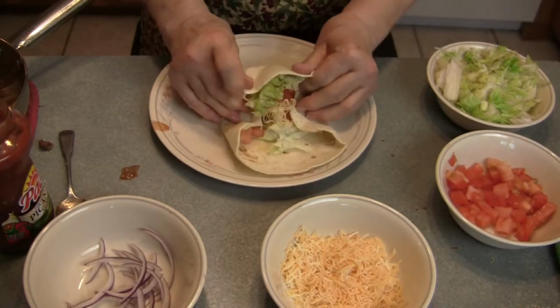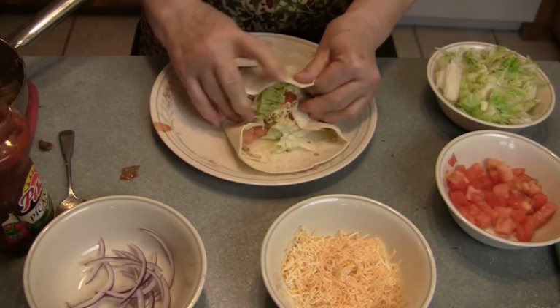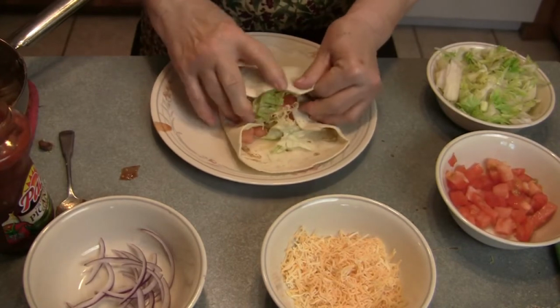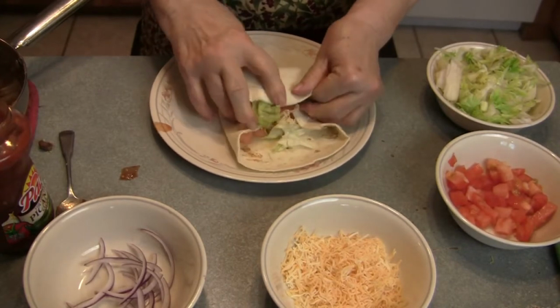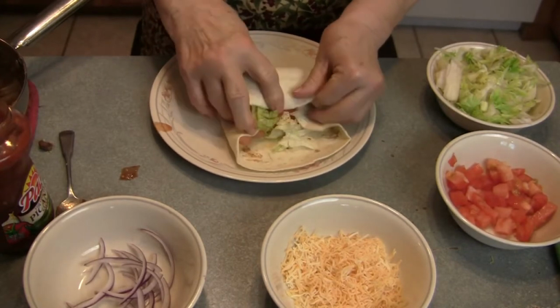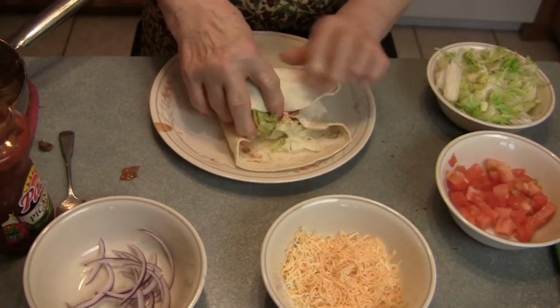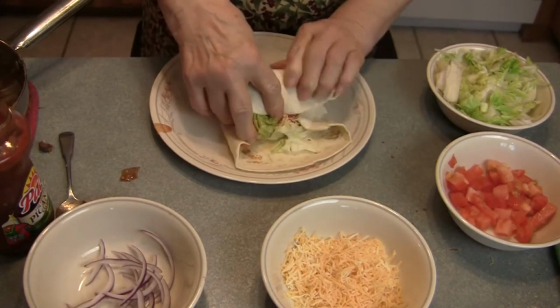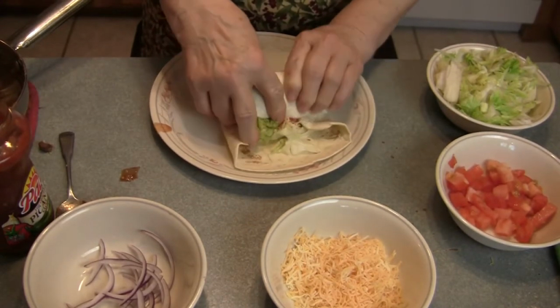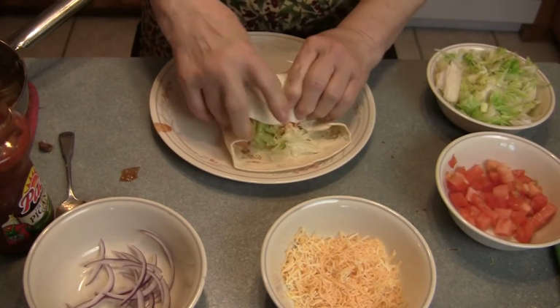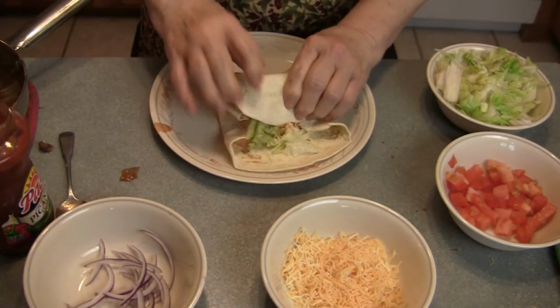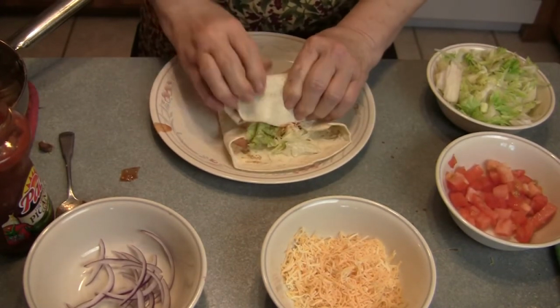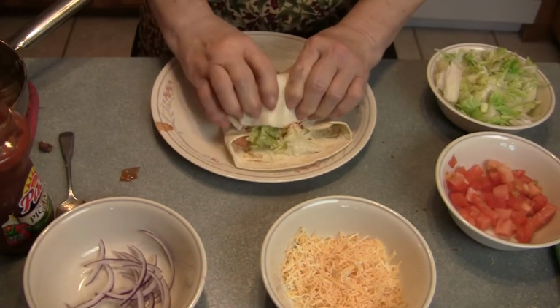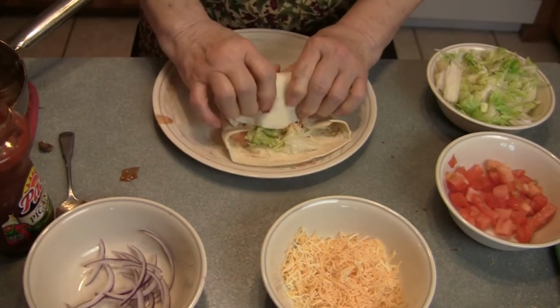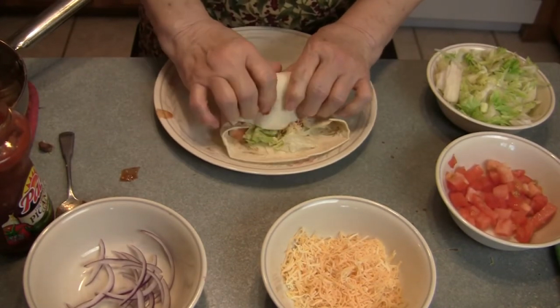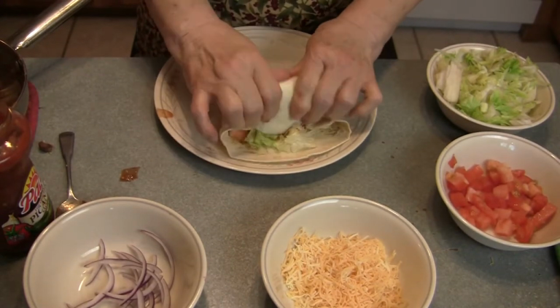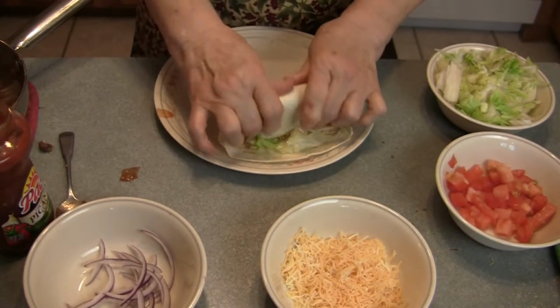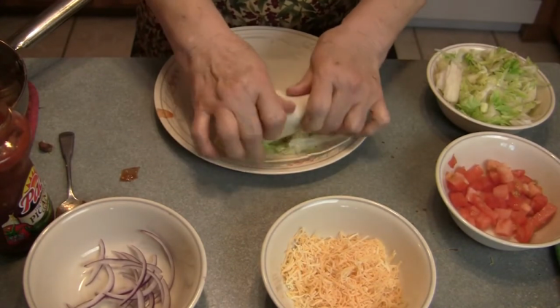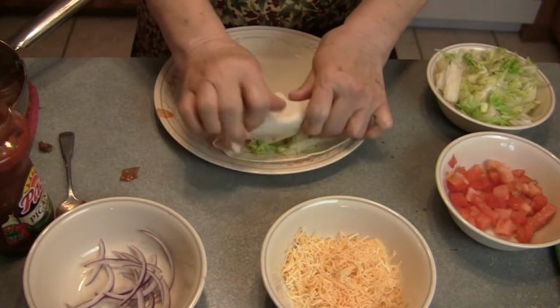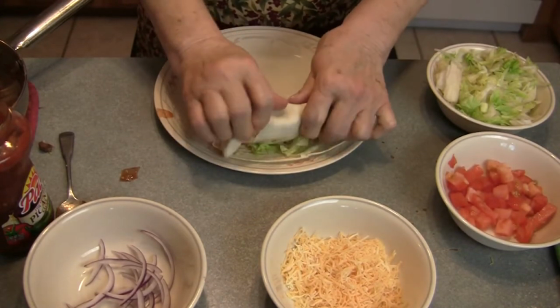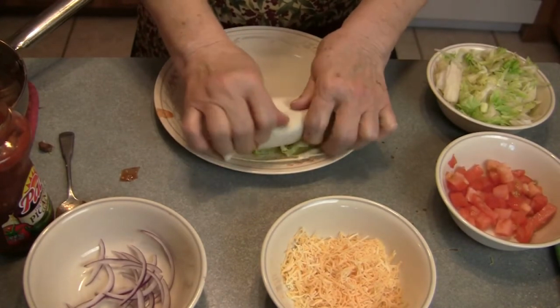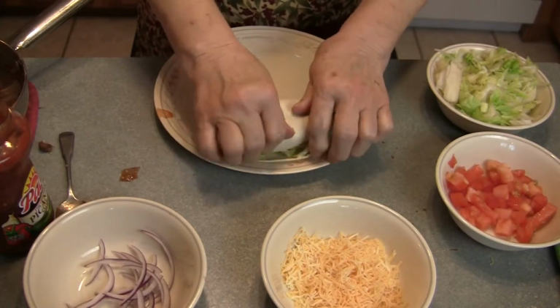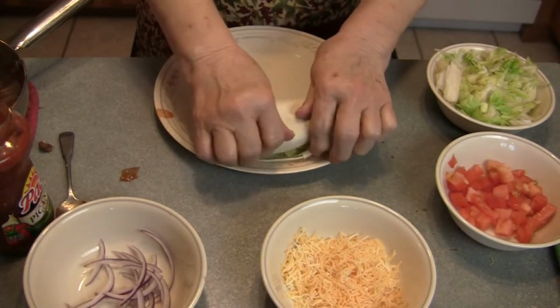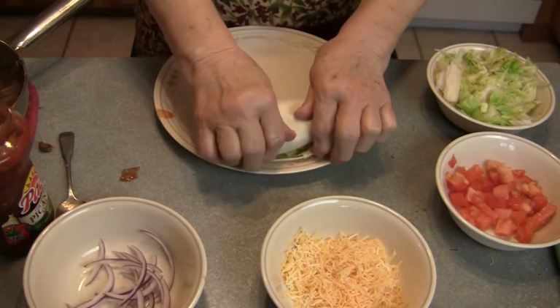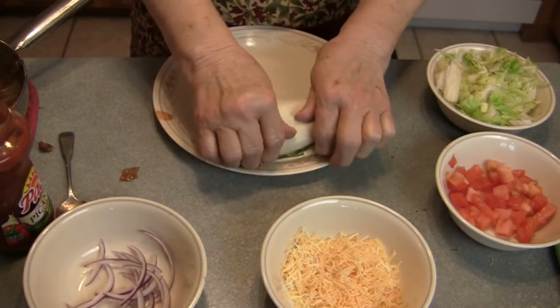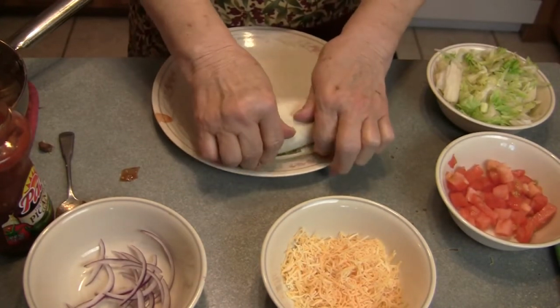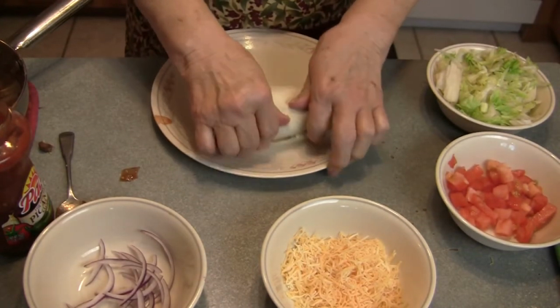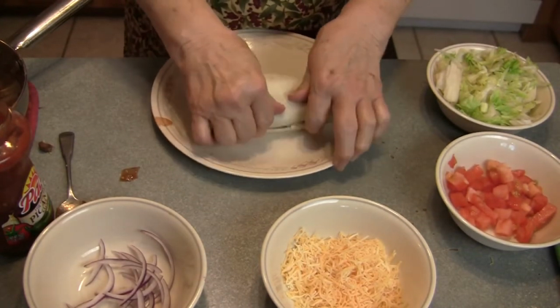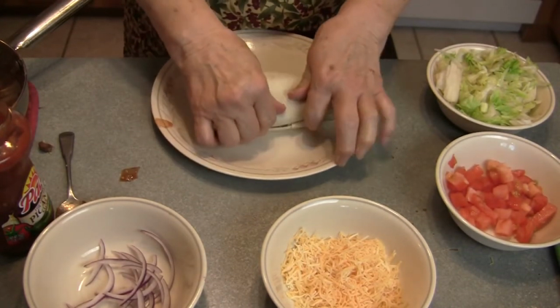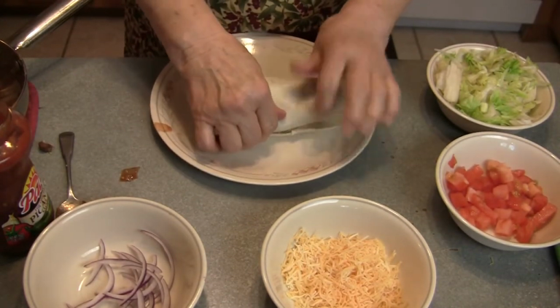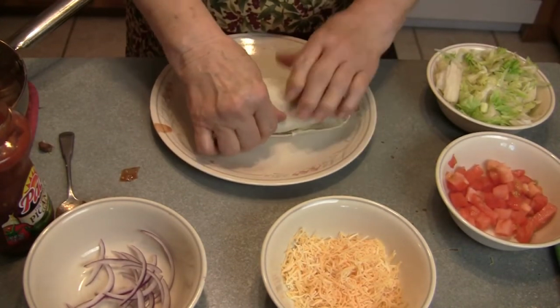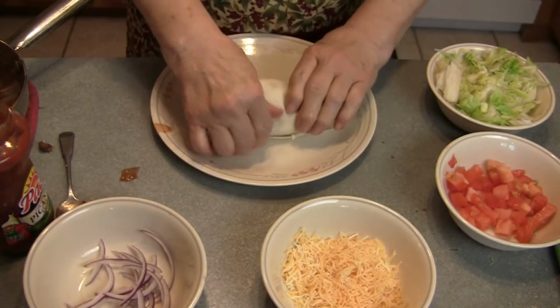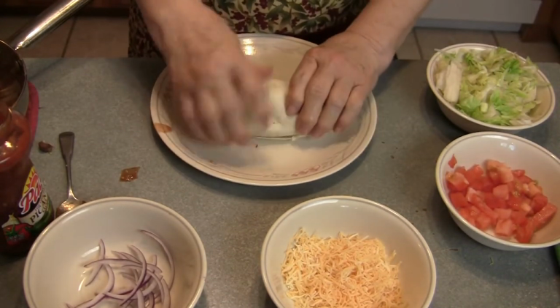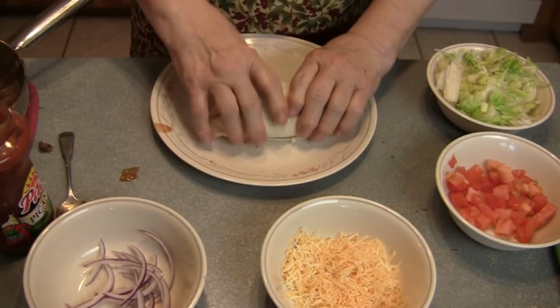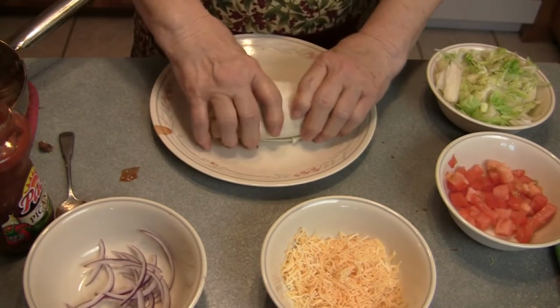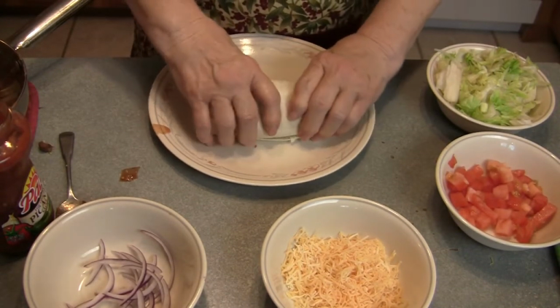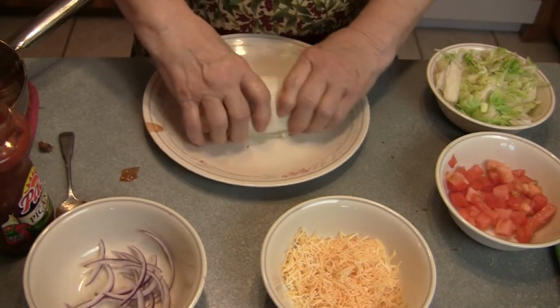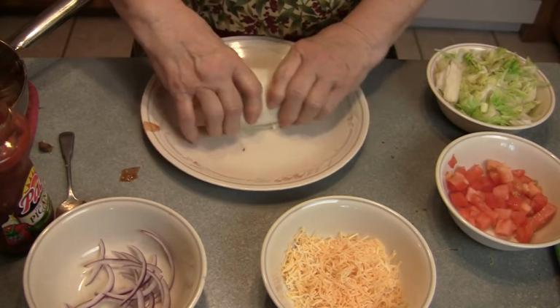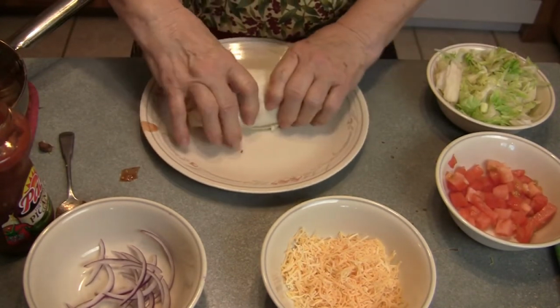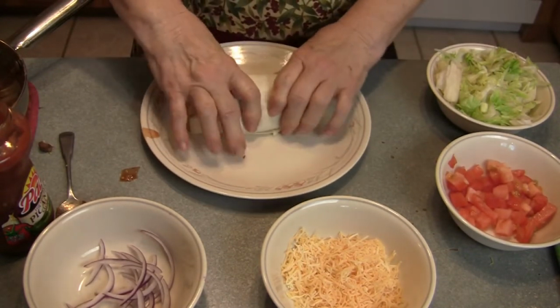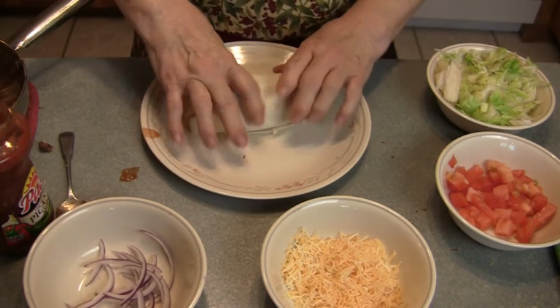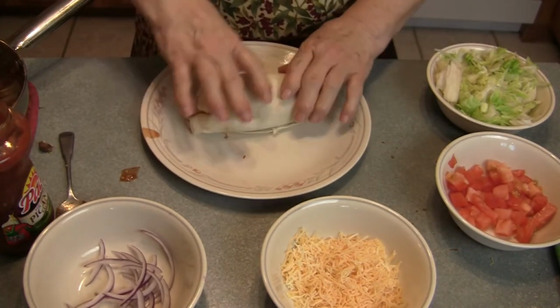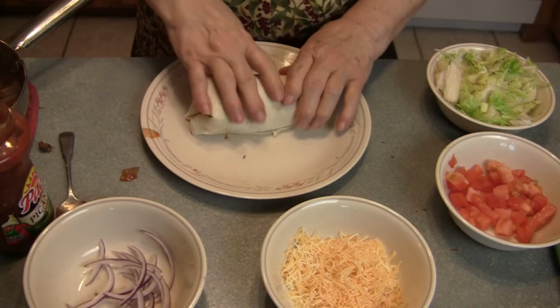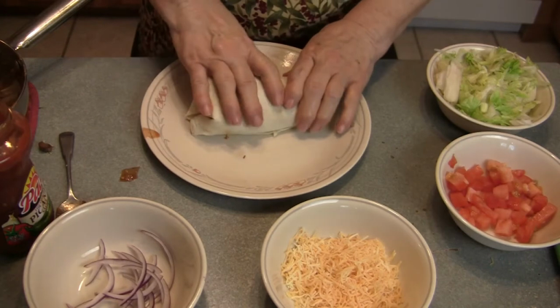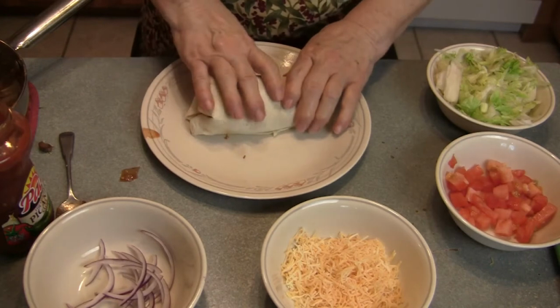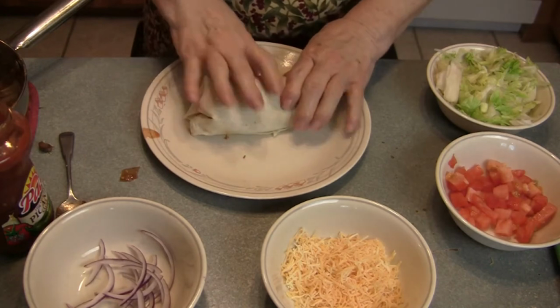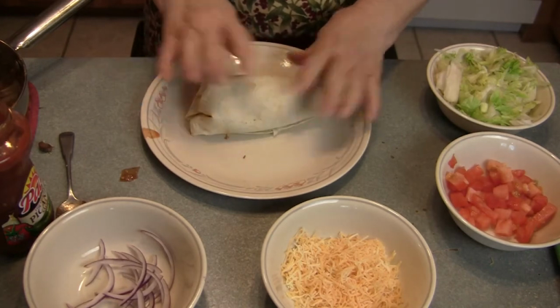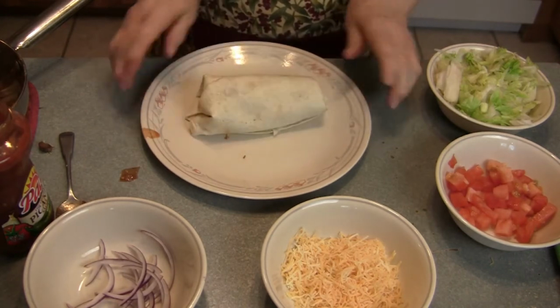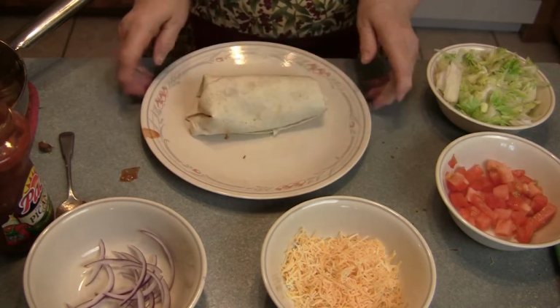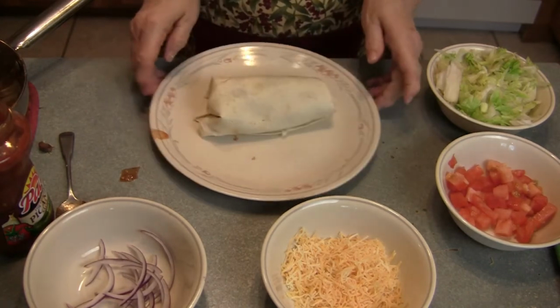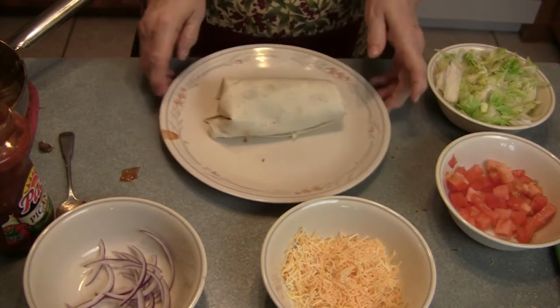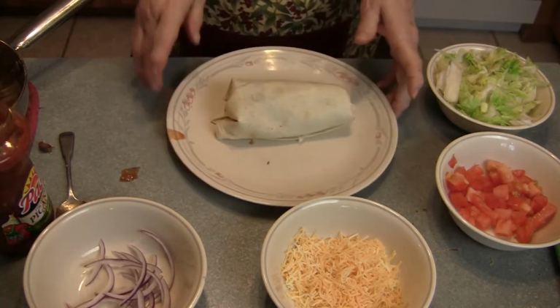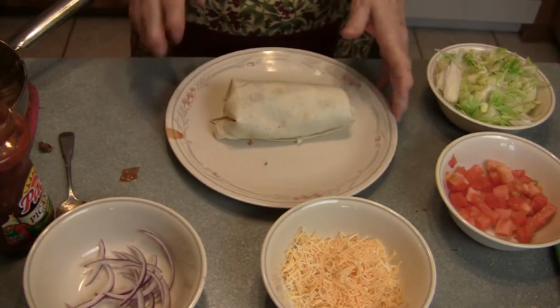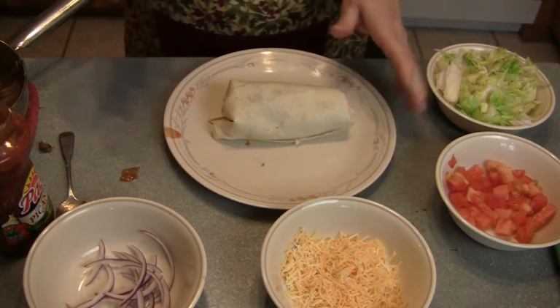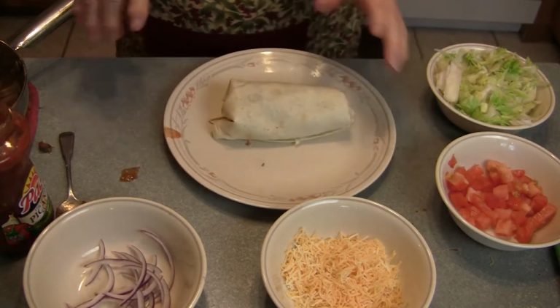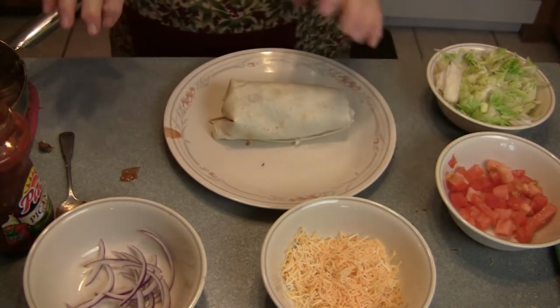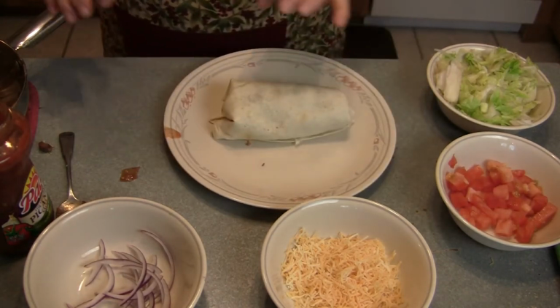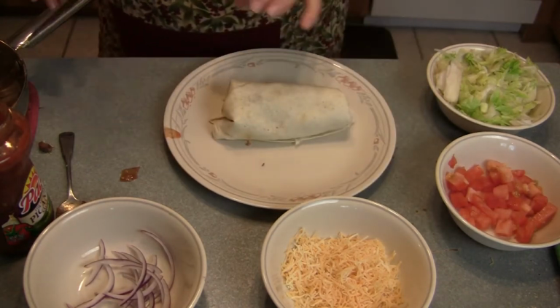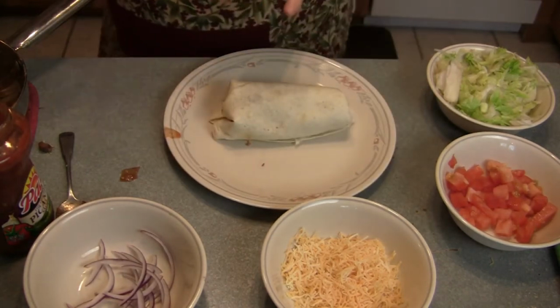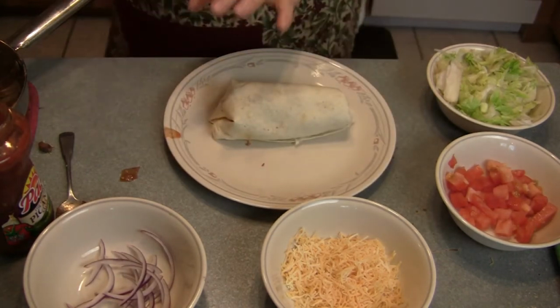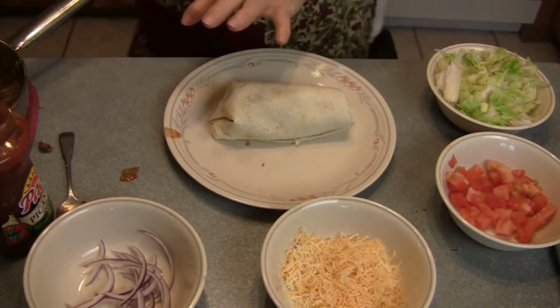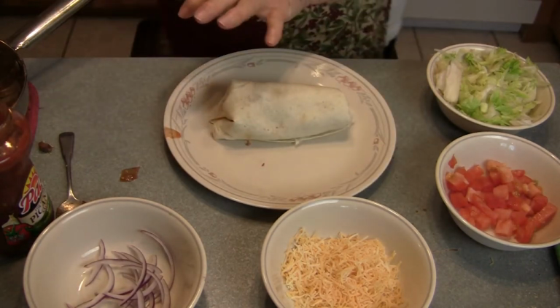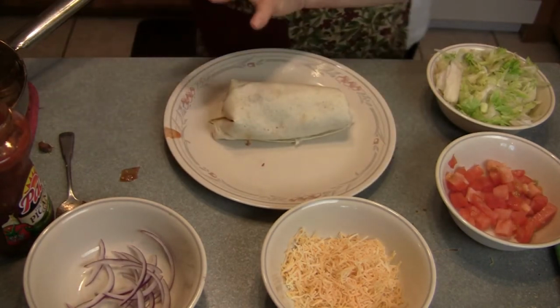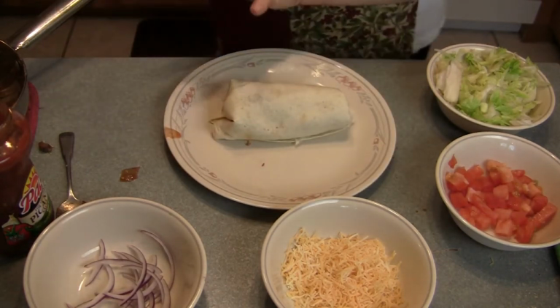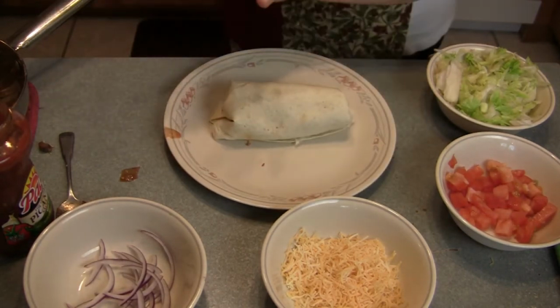We're using the store-bought picante sauce because we're all out of the homemade. I could make some with a jar of tomatoes.